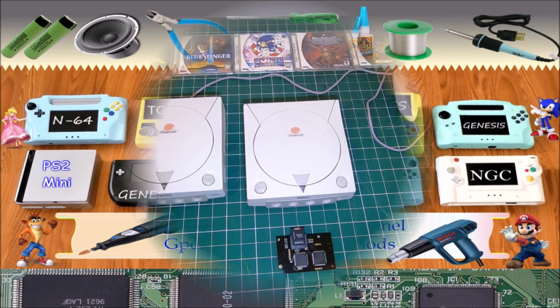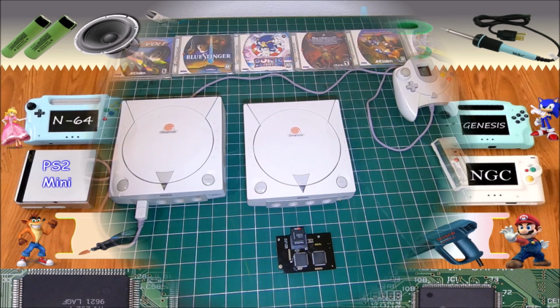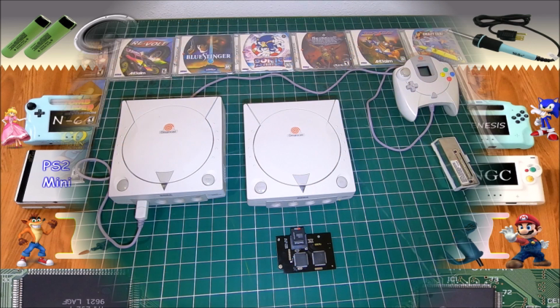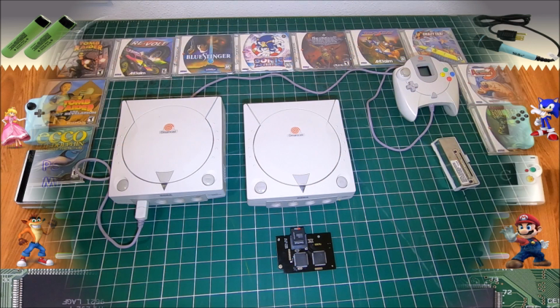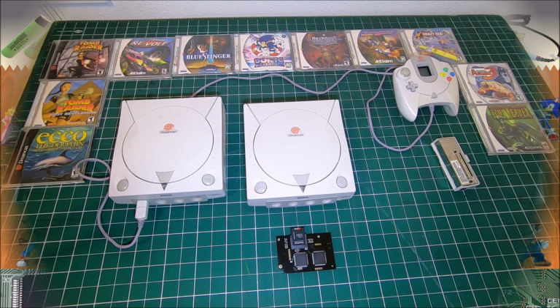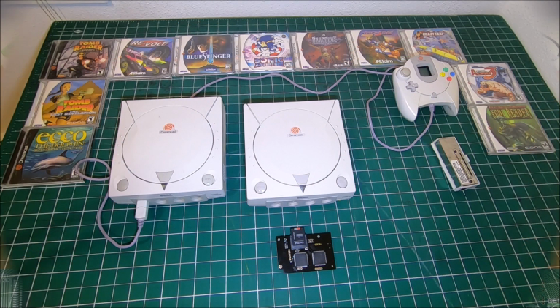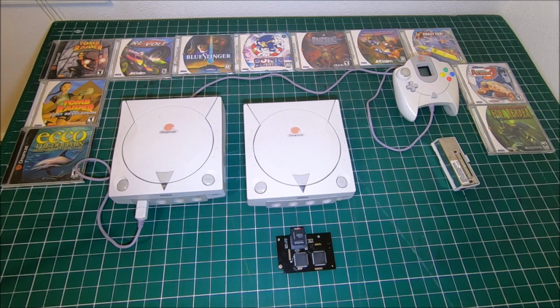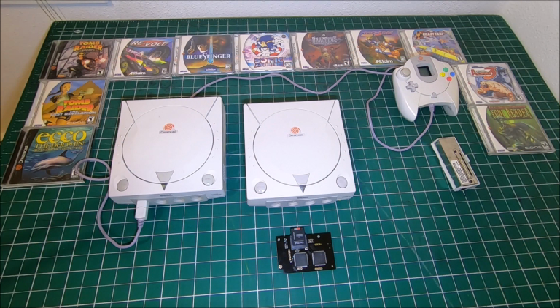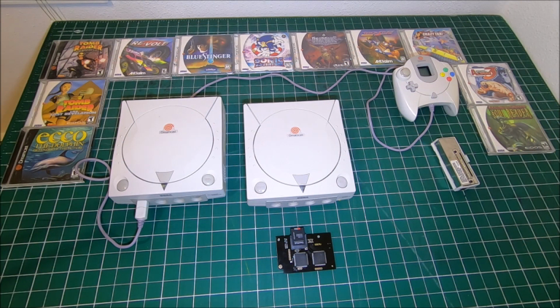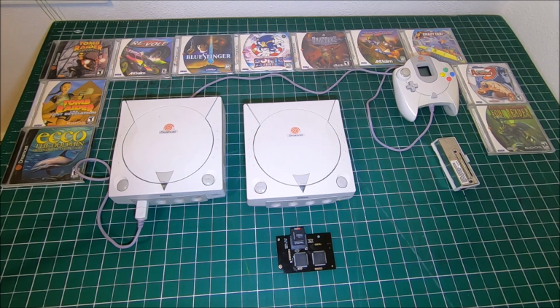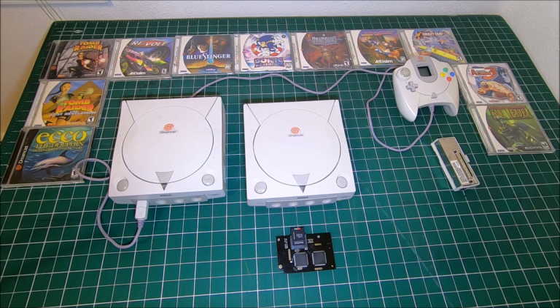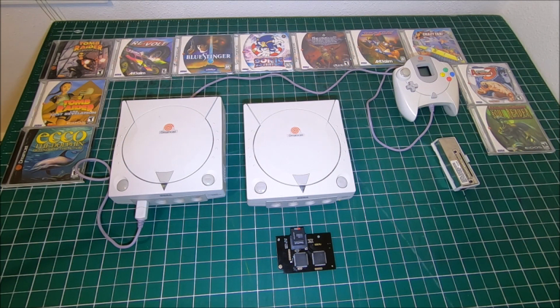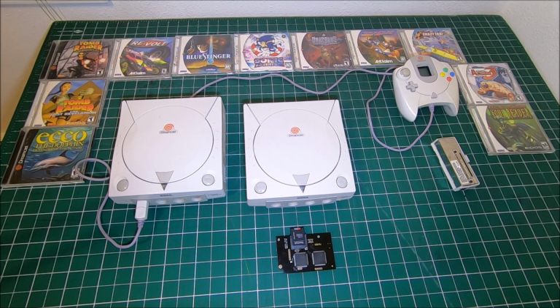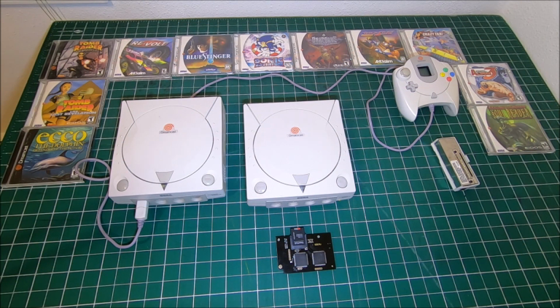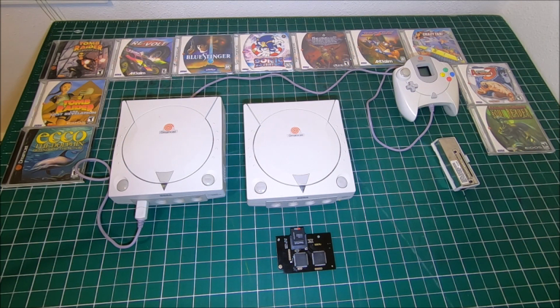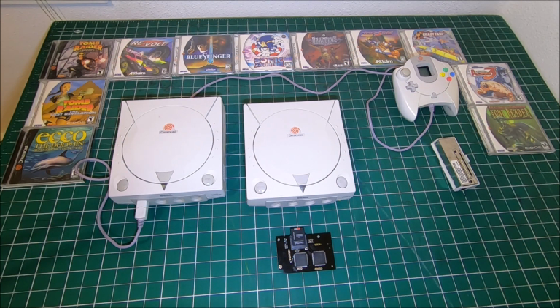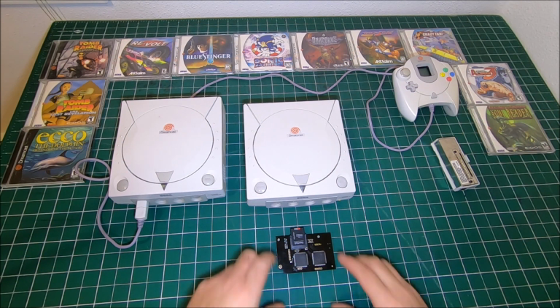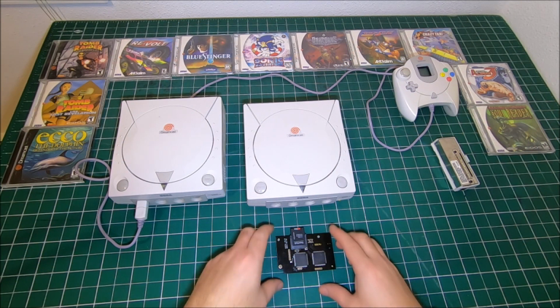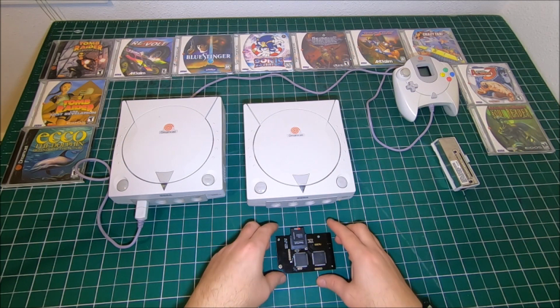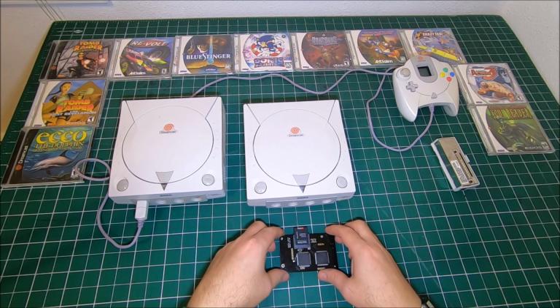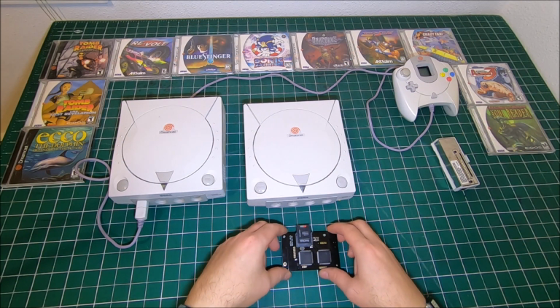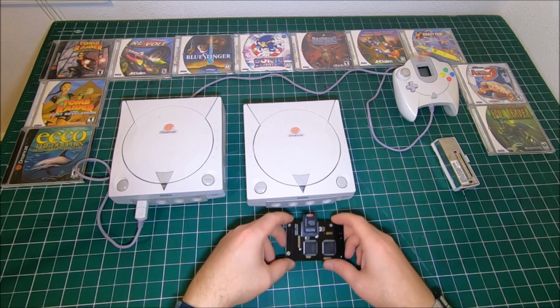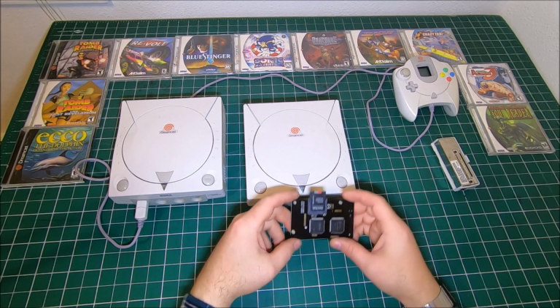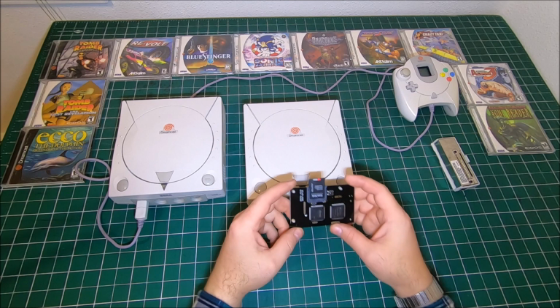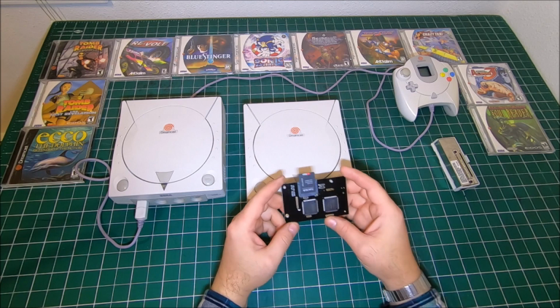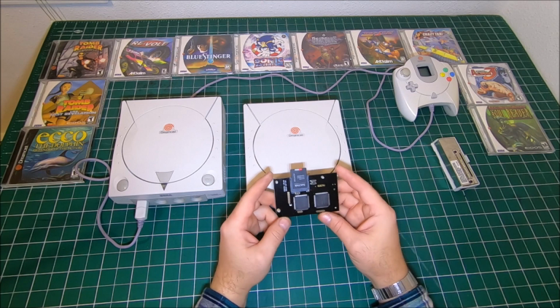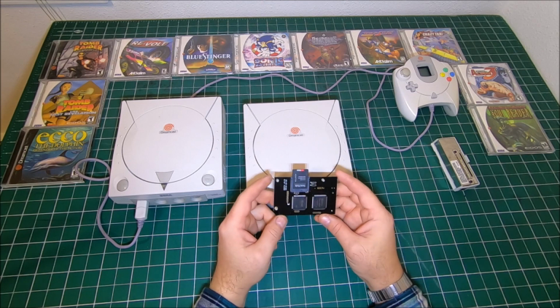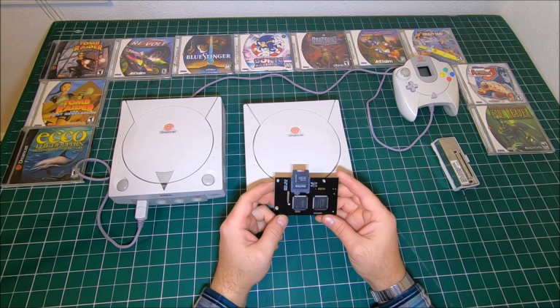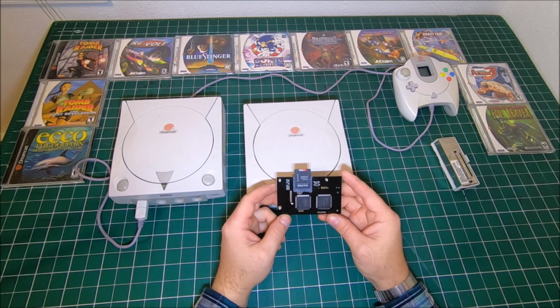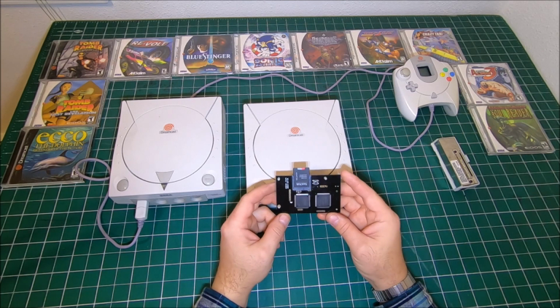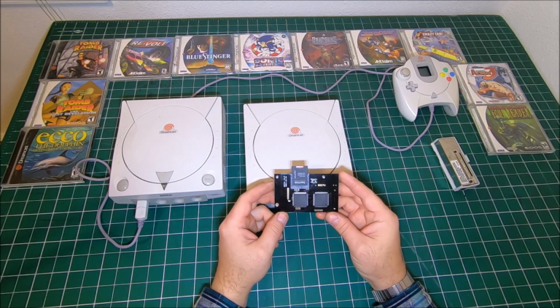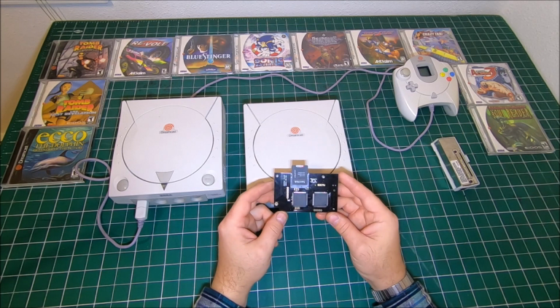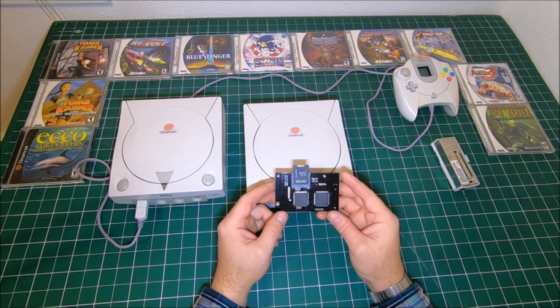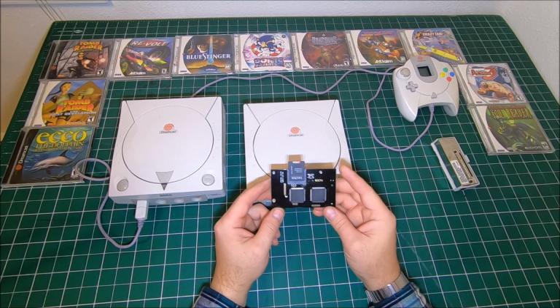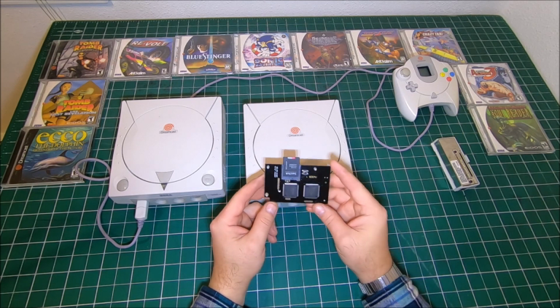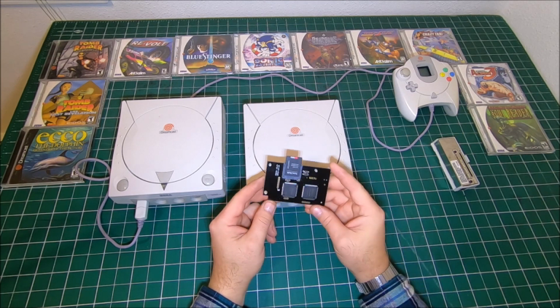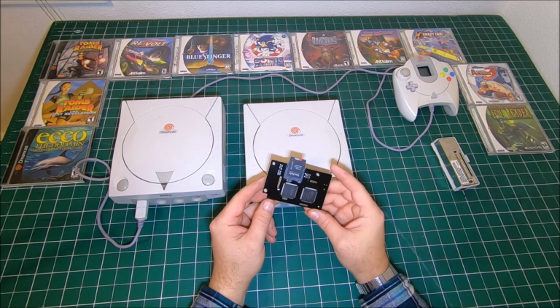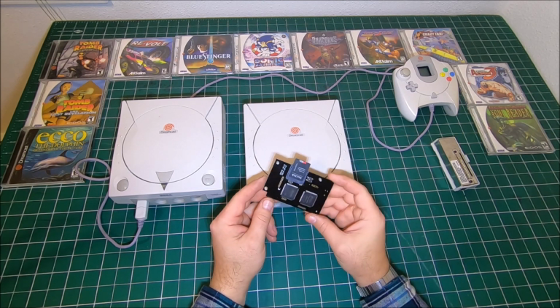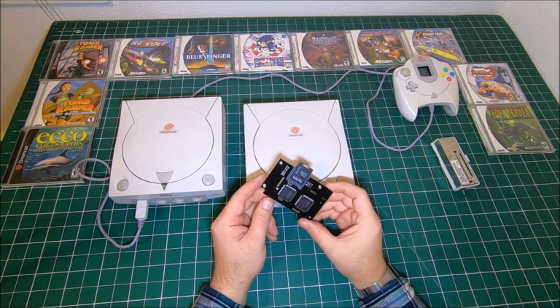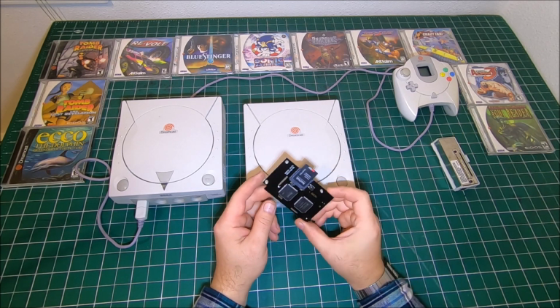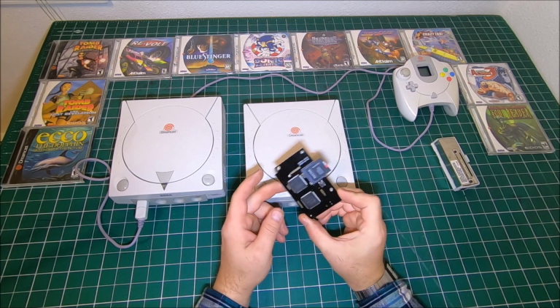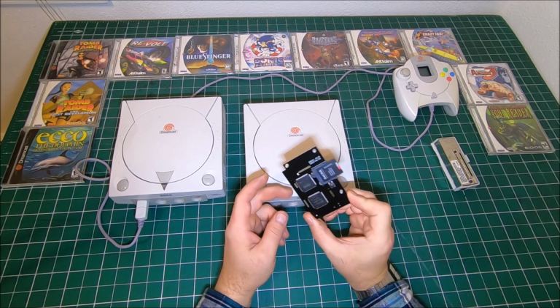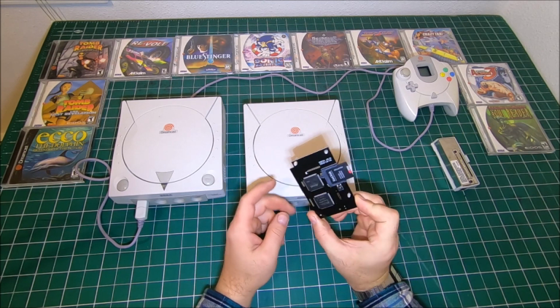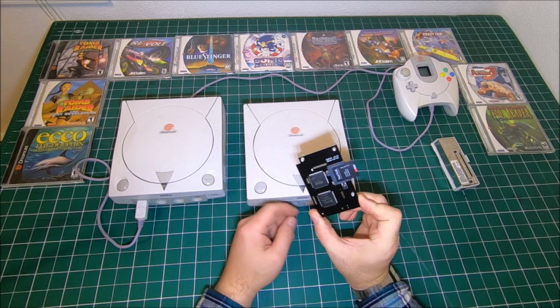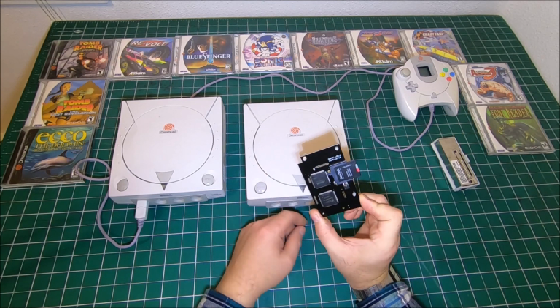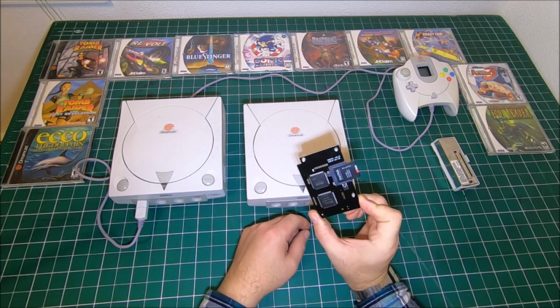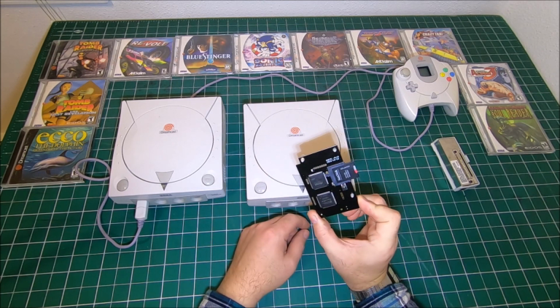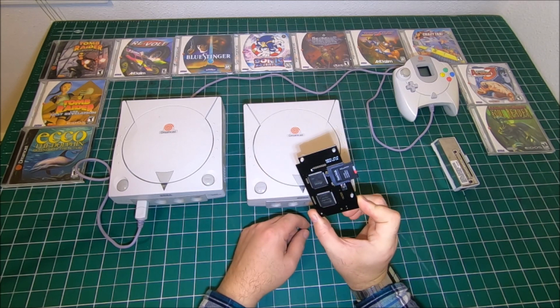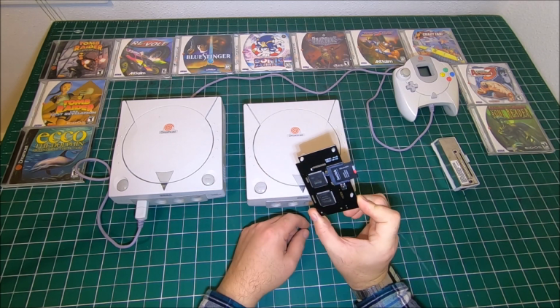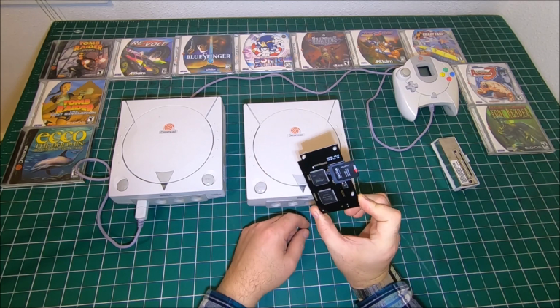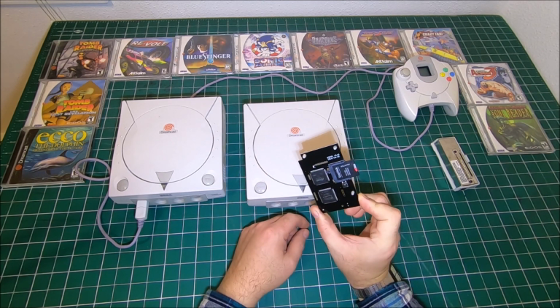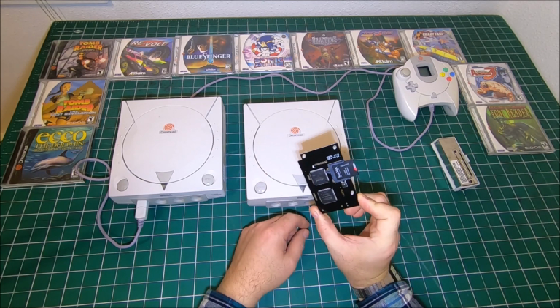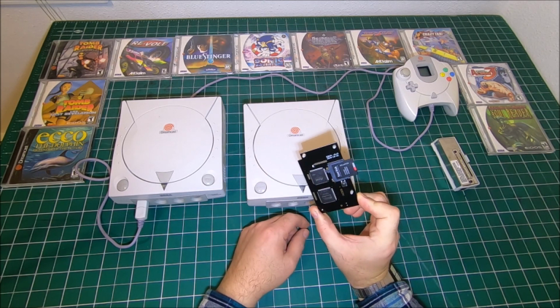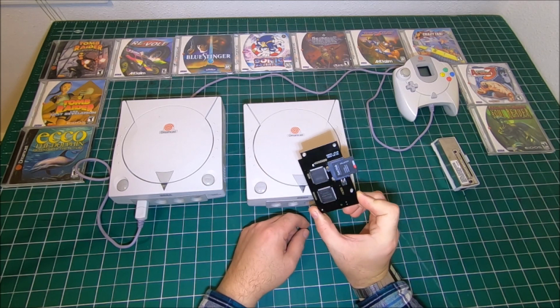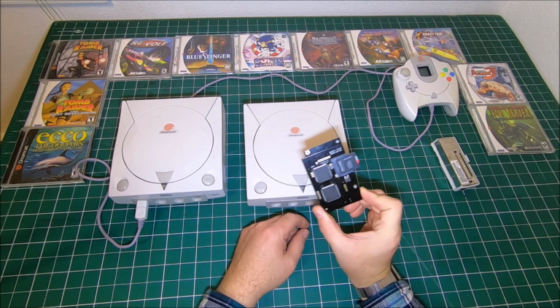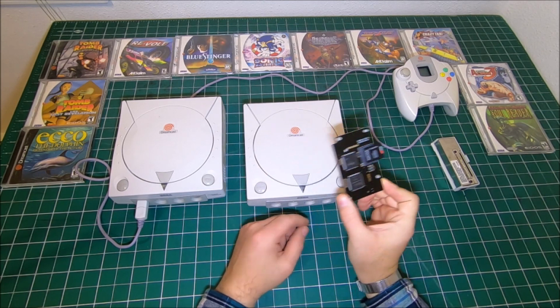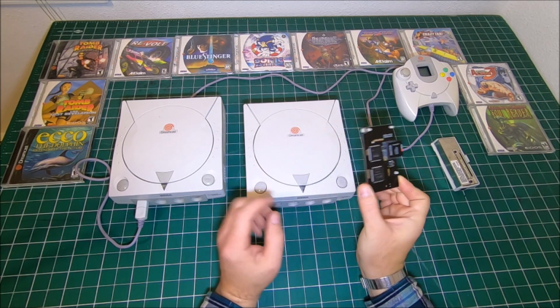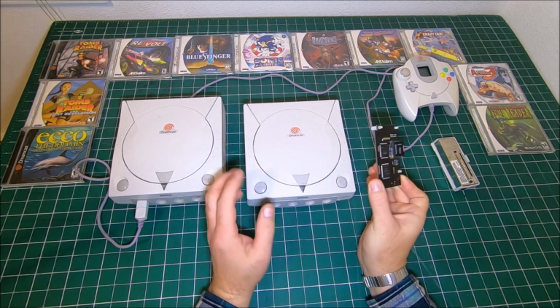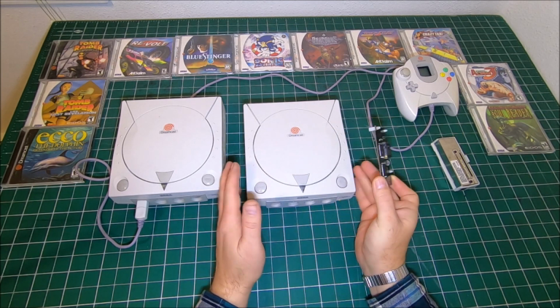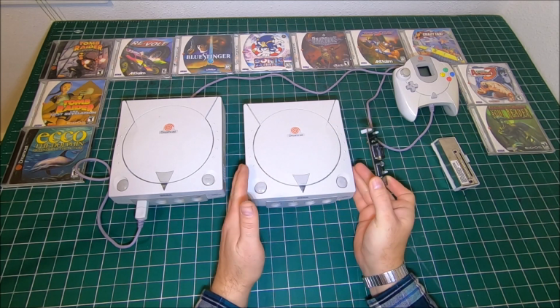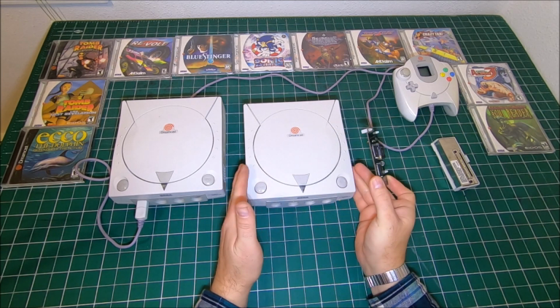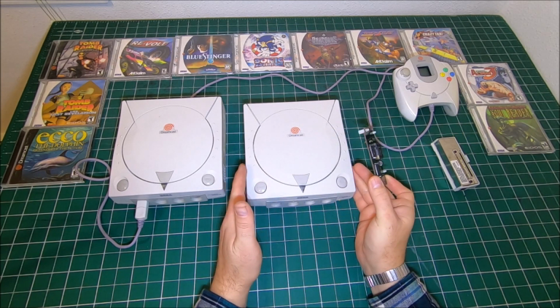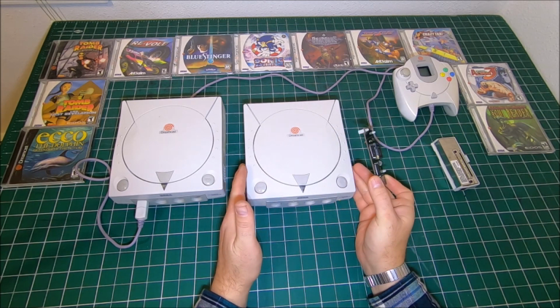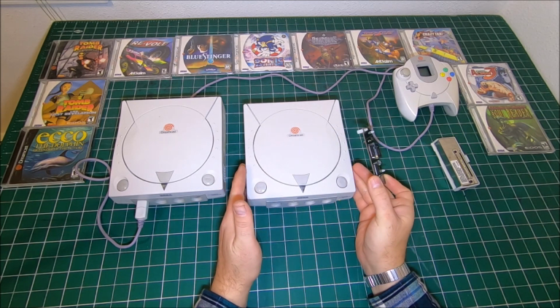Hi guys, my name is Peter and welcome to our channel. Today I'm going to talk about GDEMU for Sega Dreamcast.